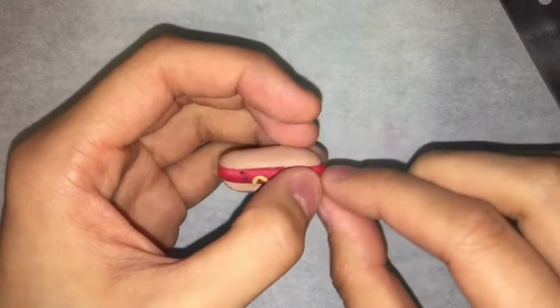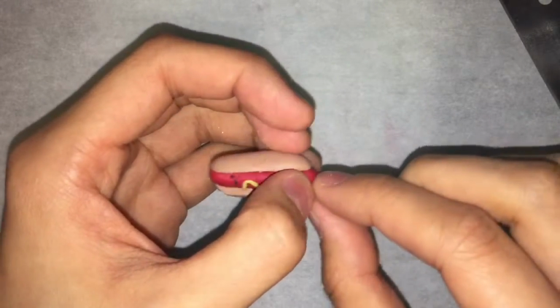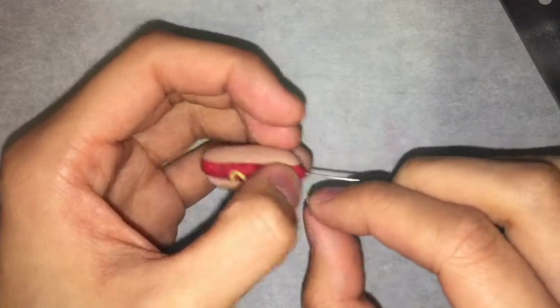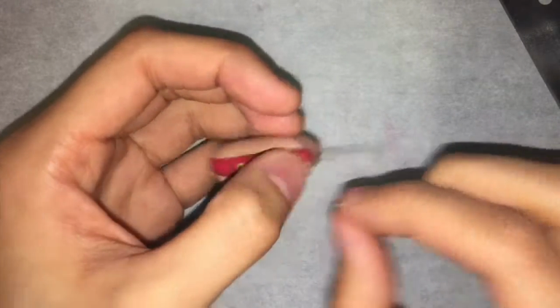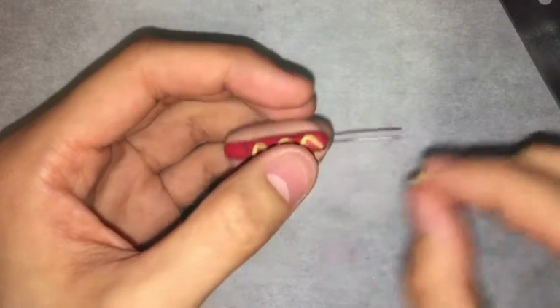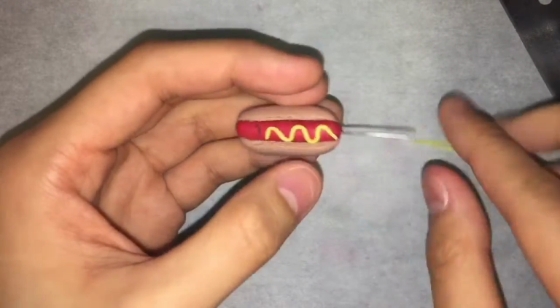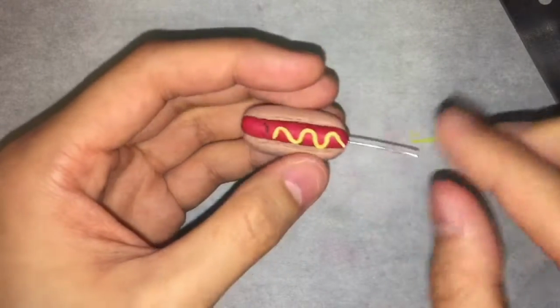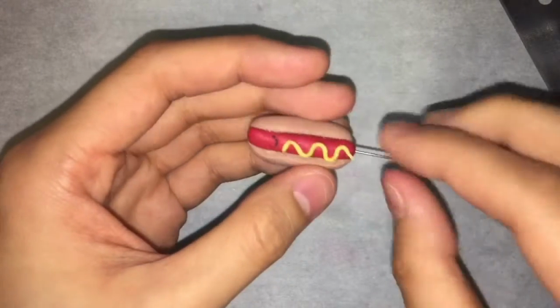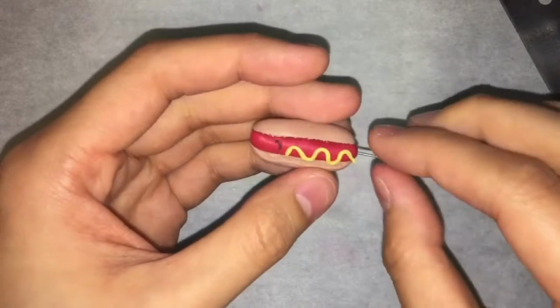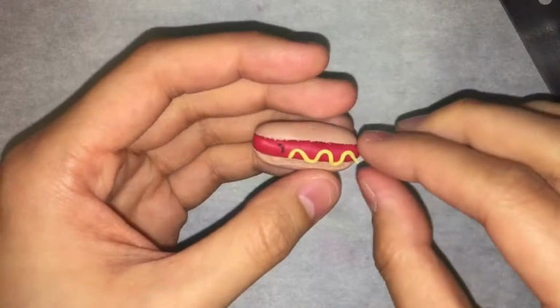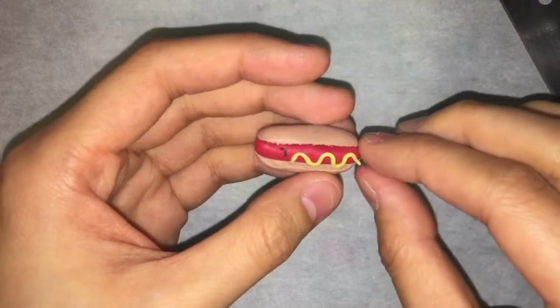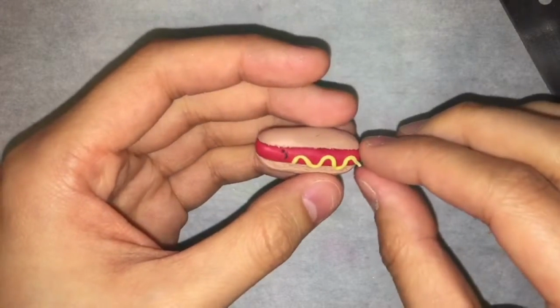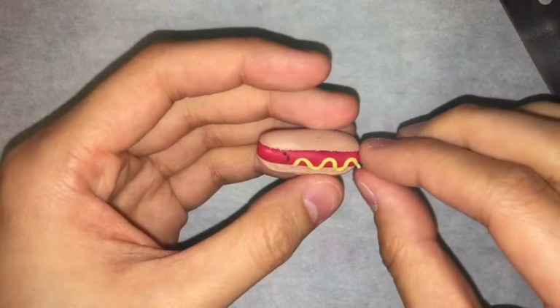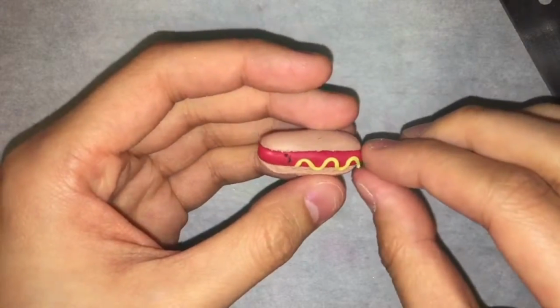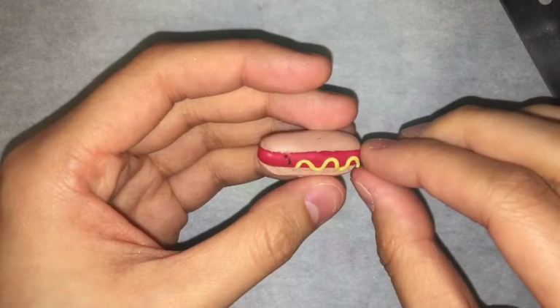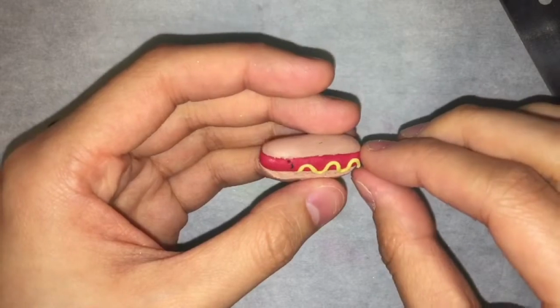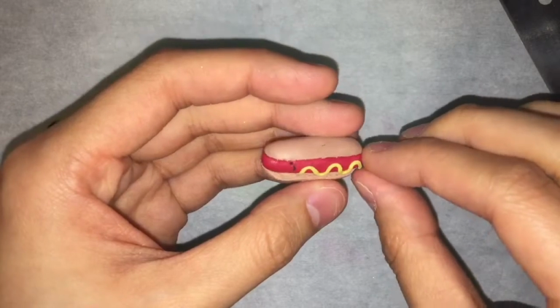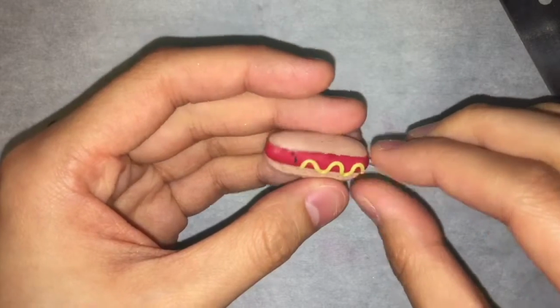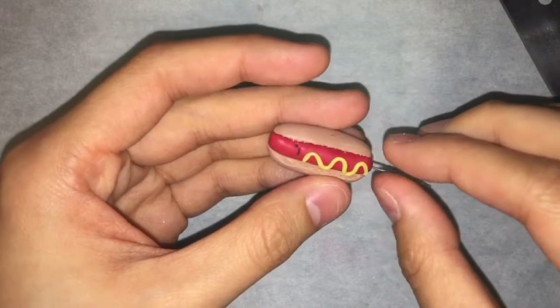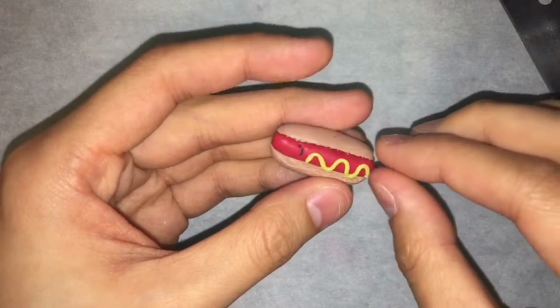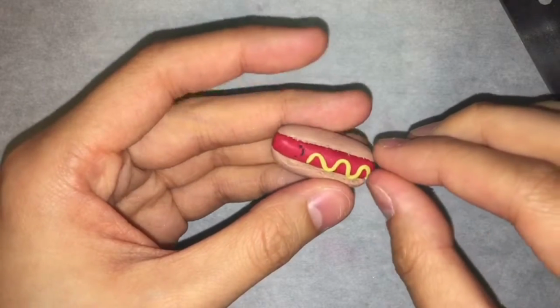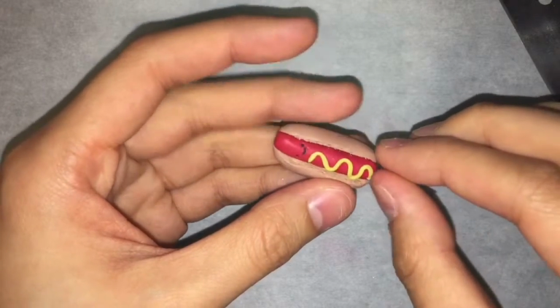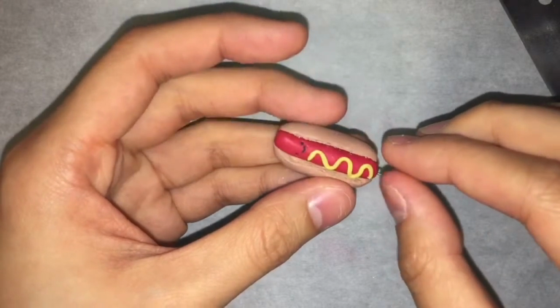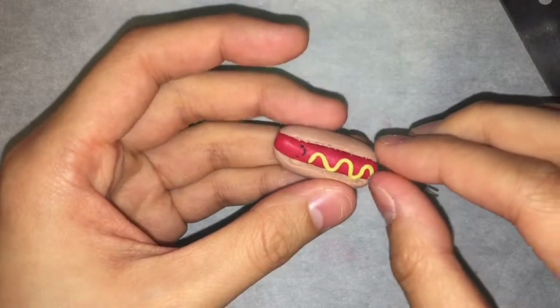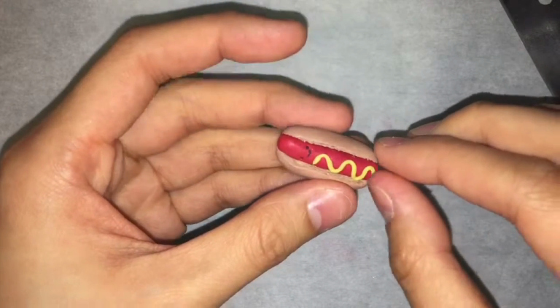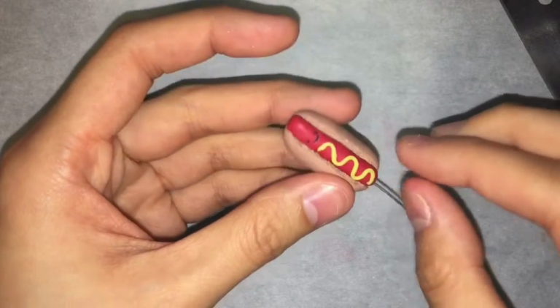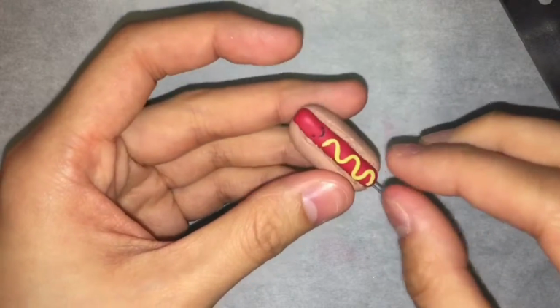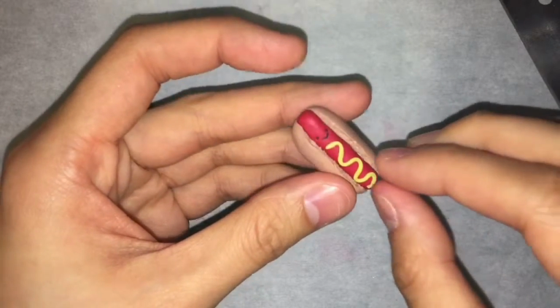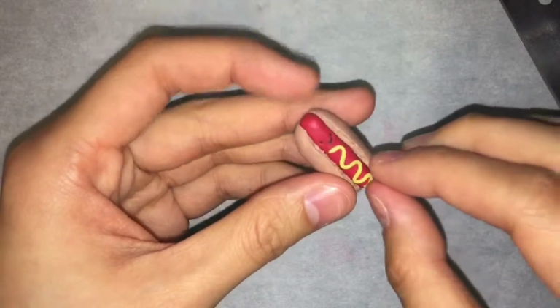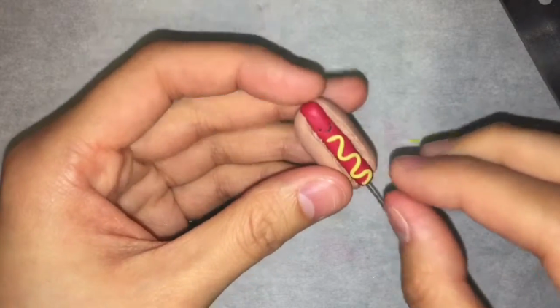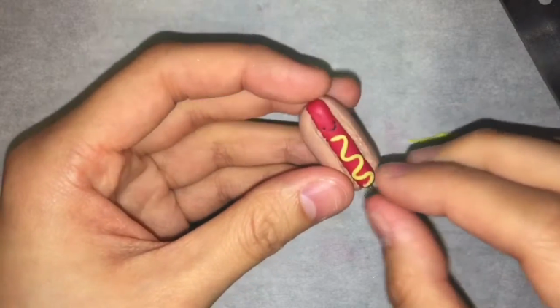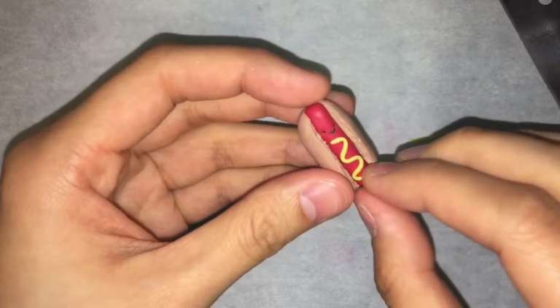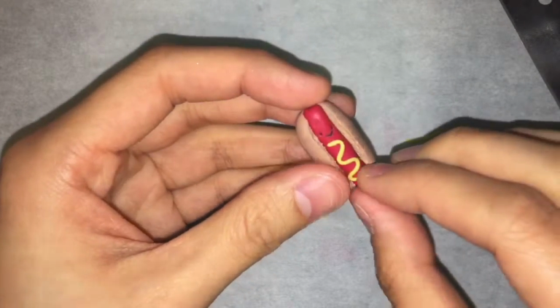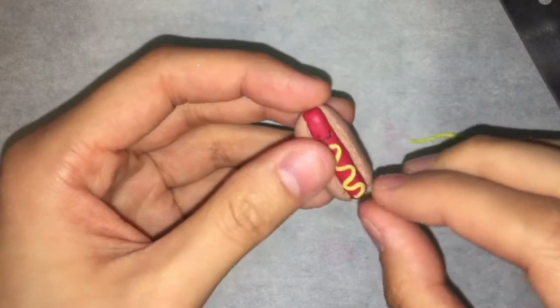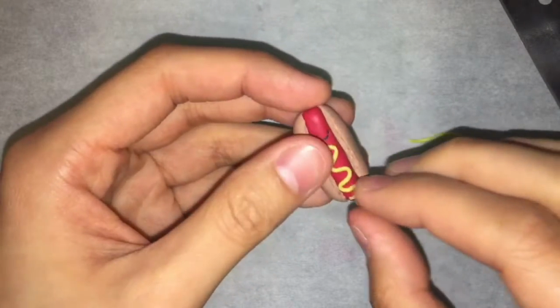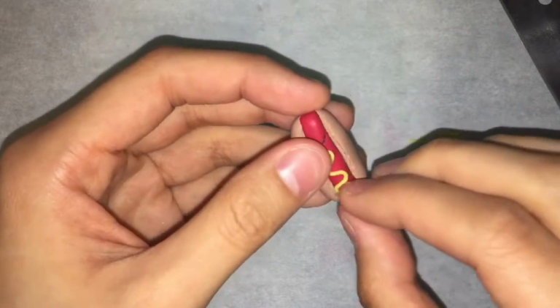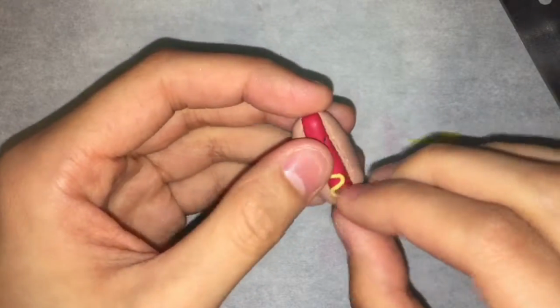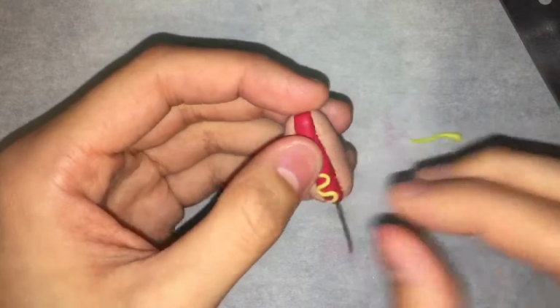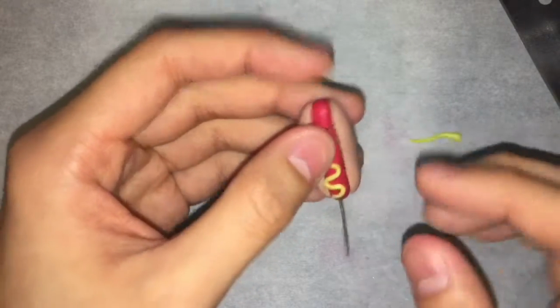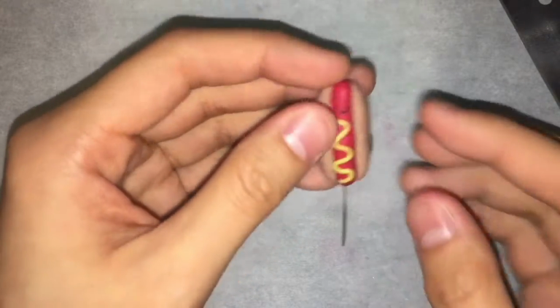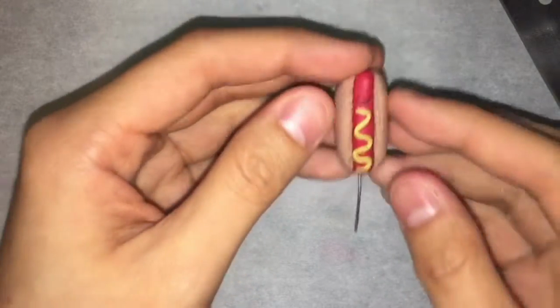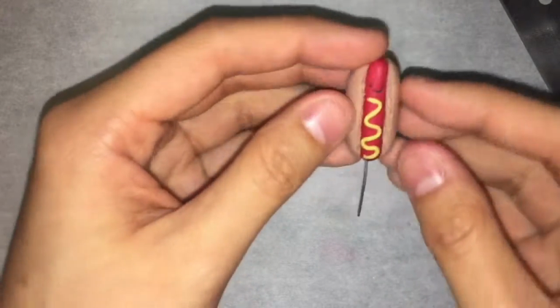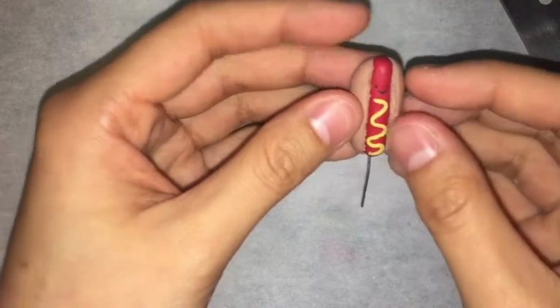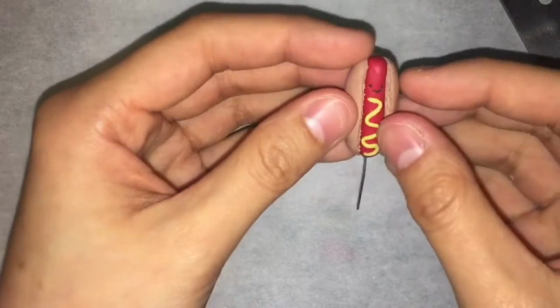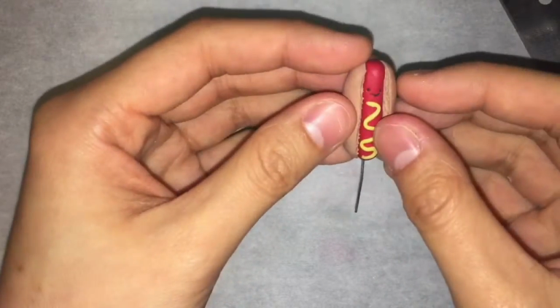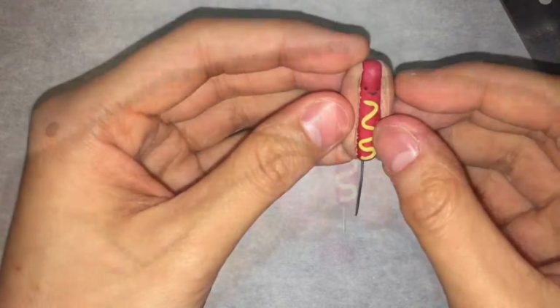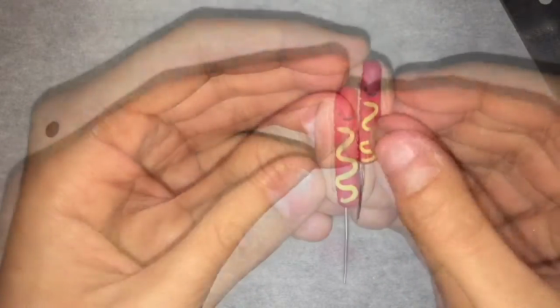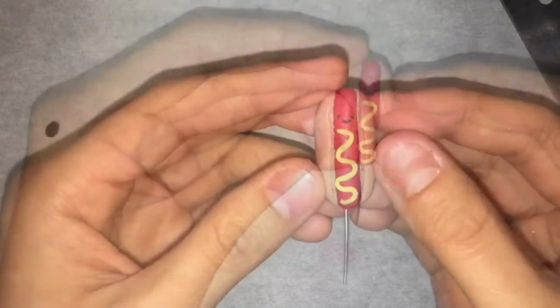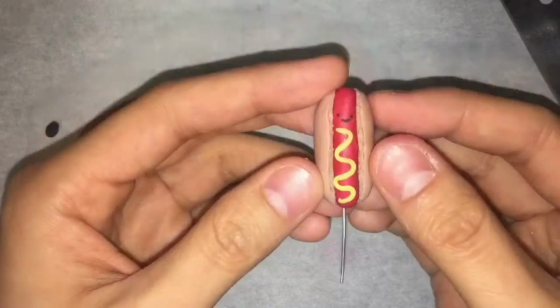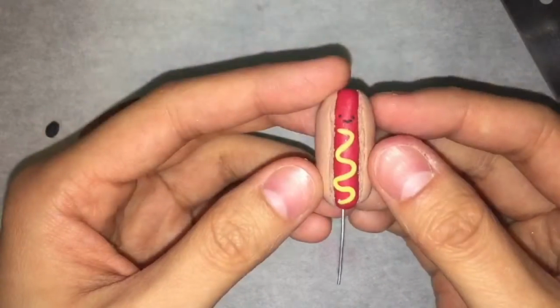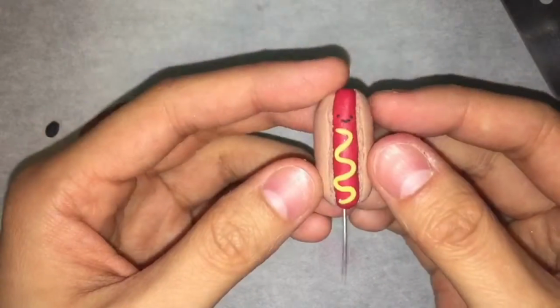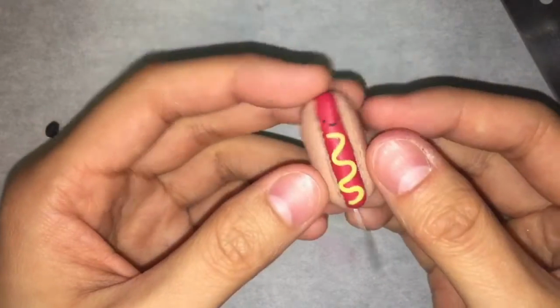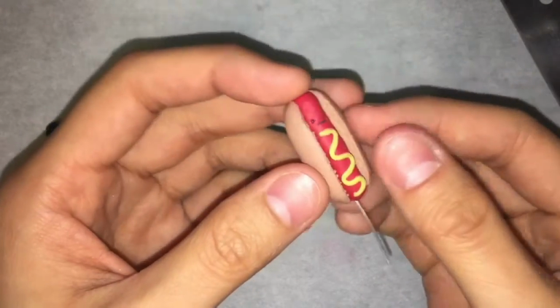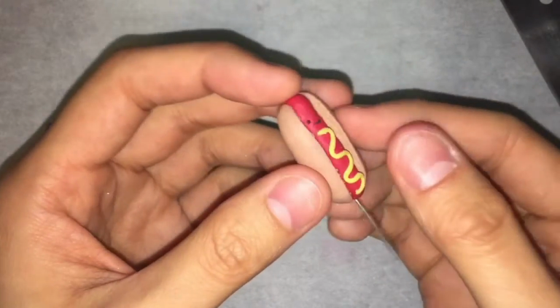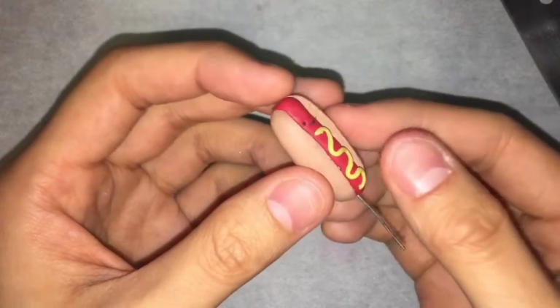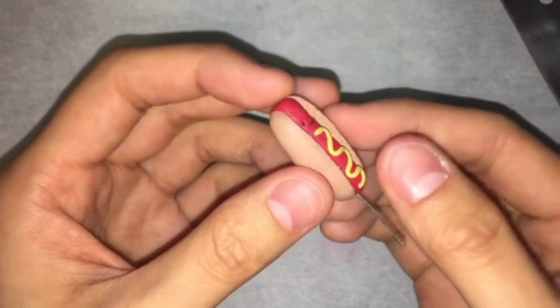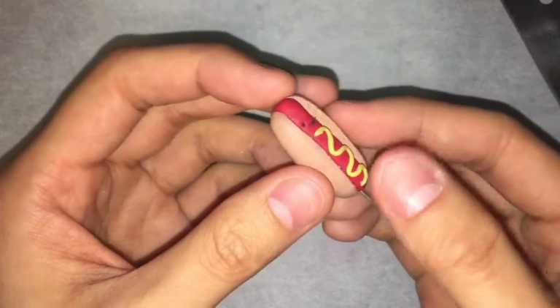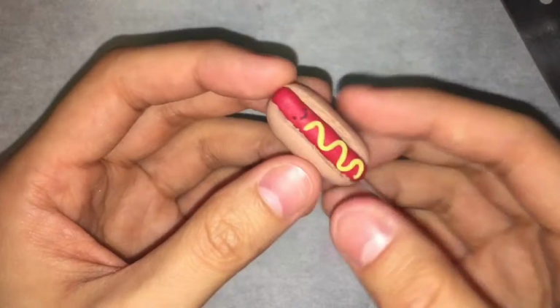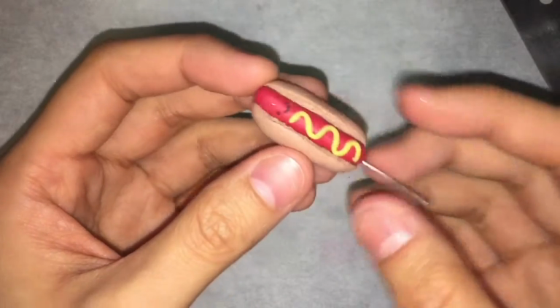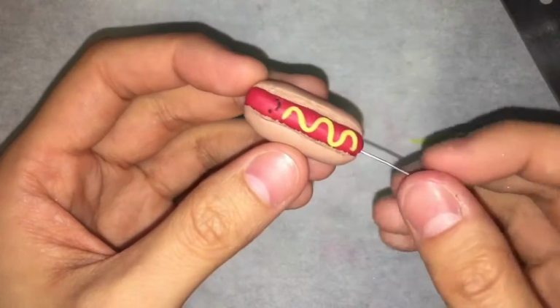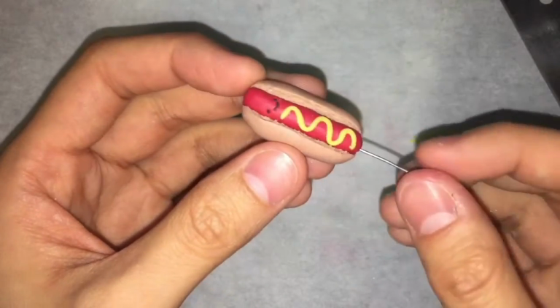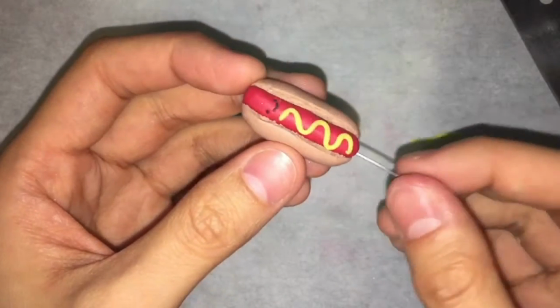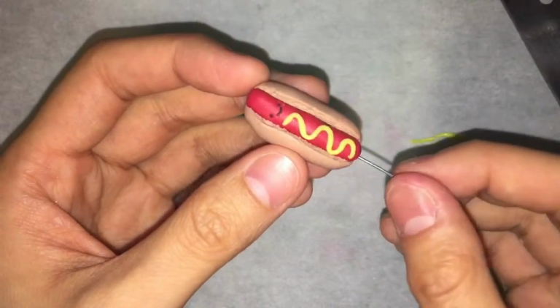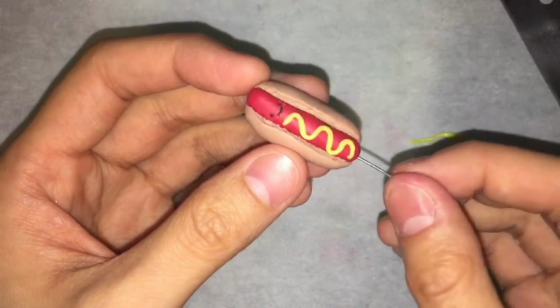After you're done making your hot dog, you can bake according to your package directions and then wait until it is completely cooled if you decide to glaze.